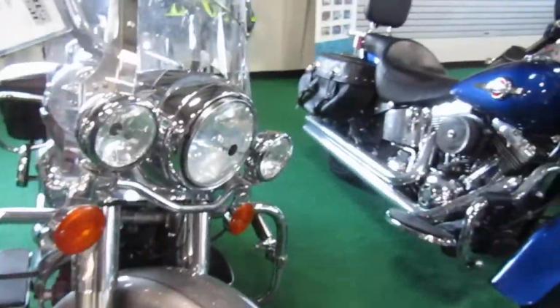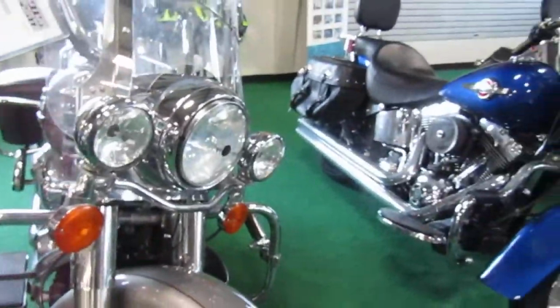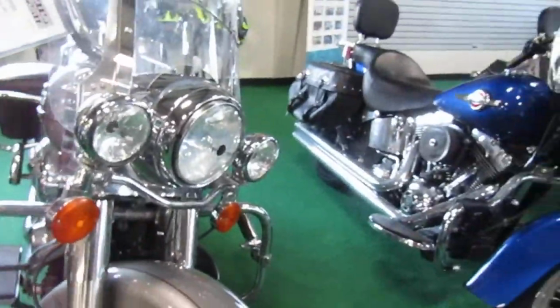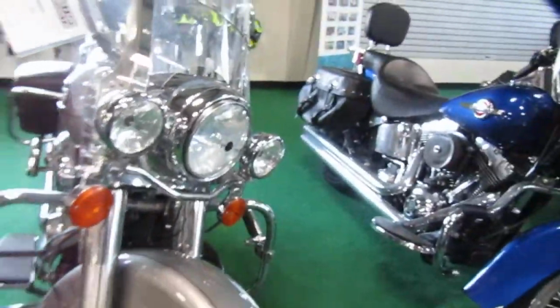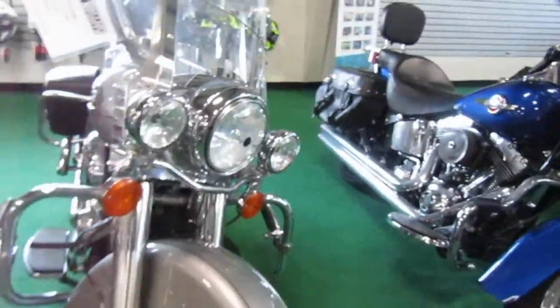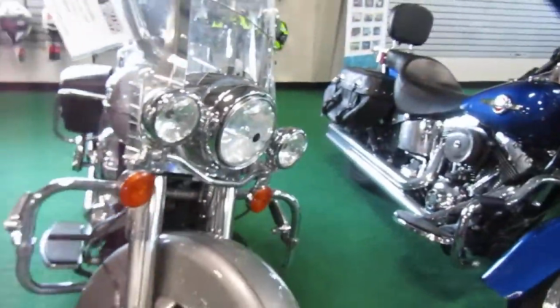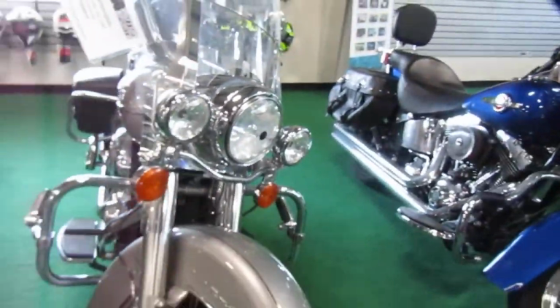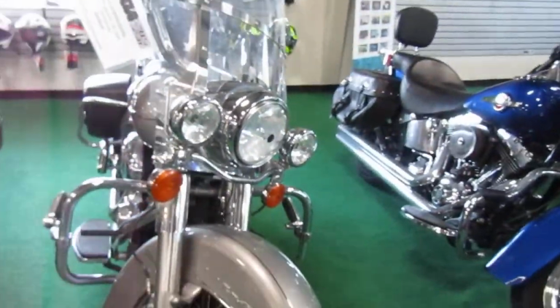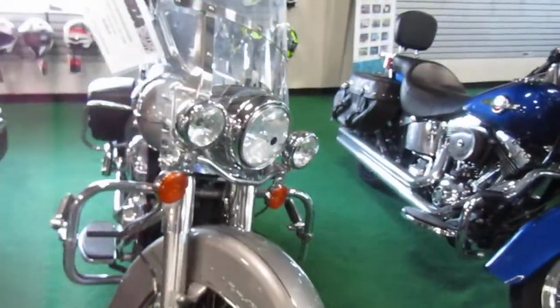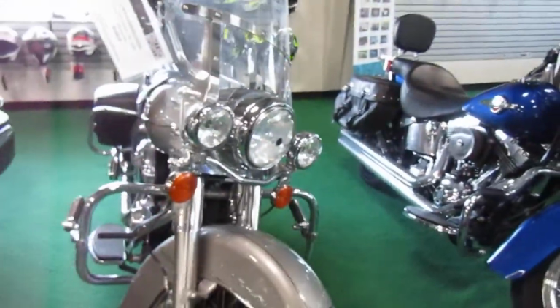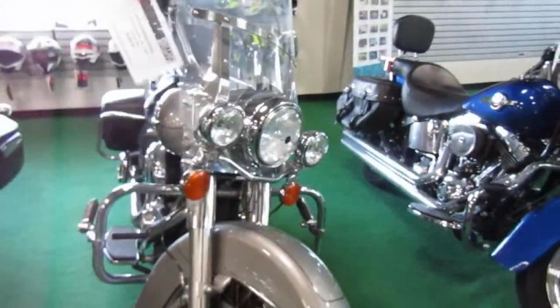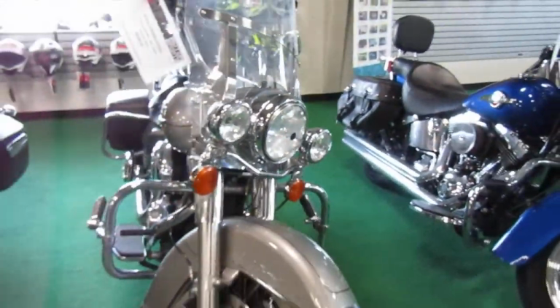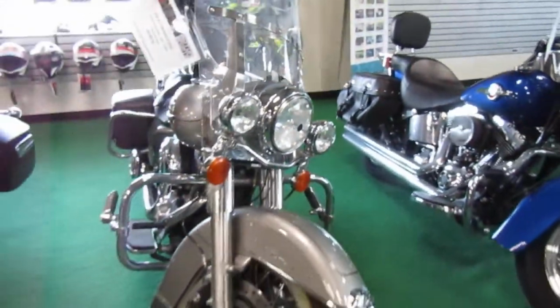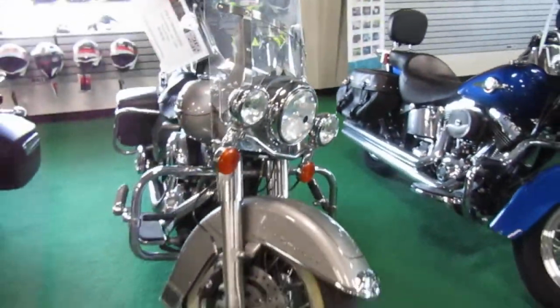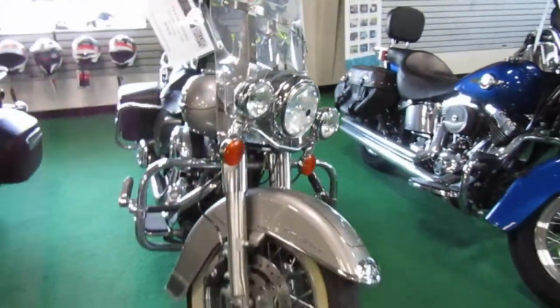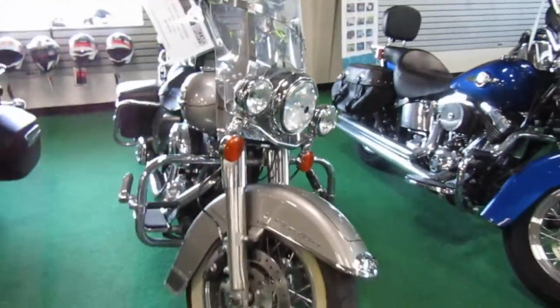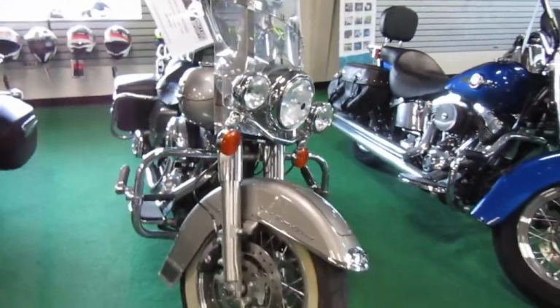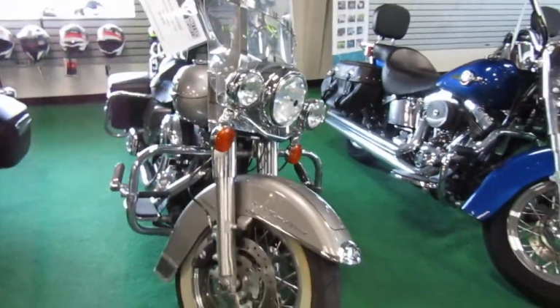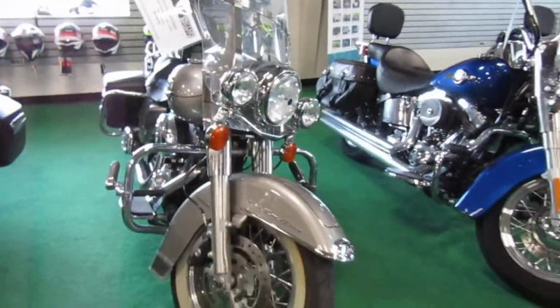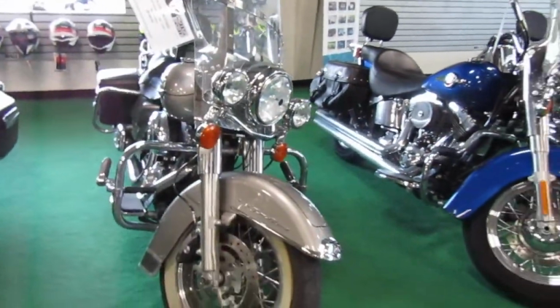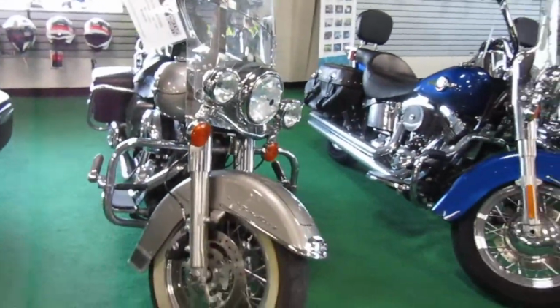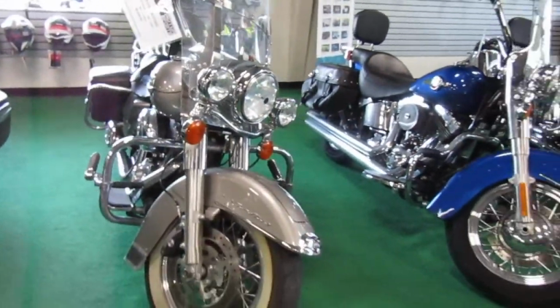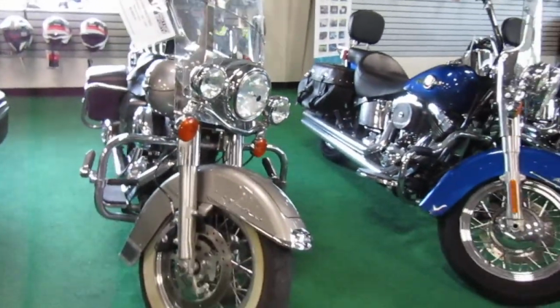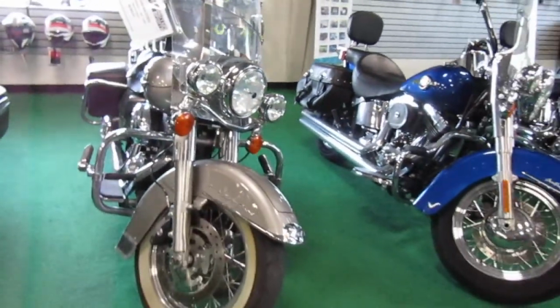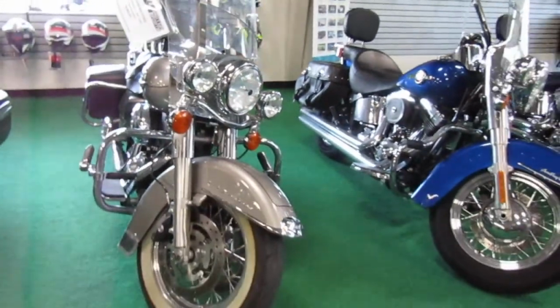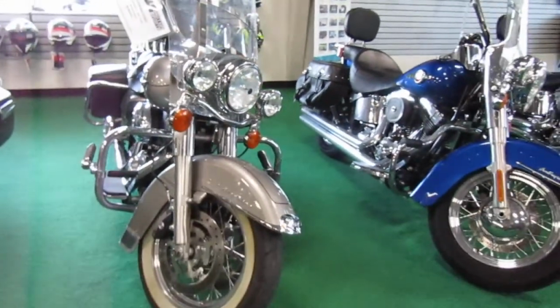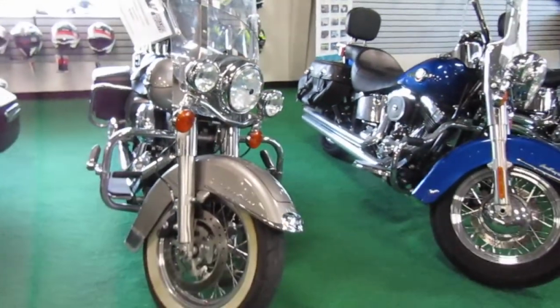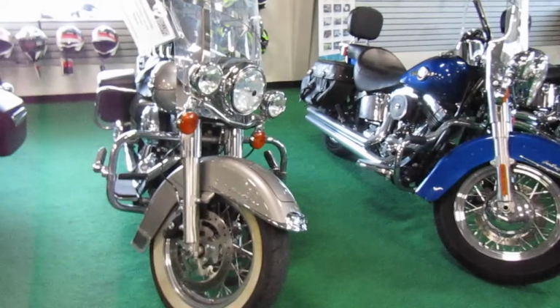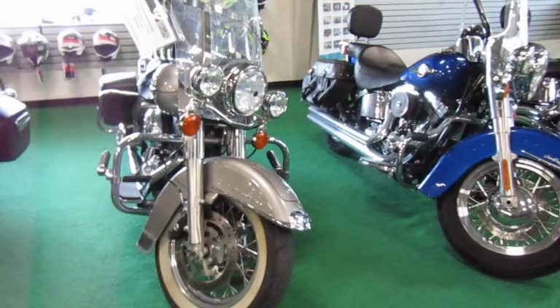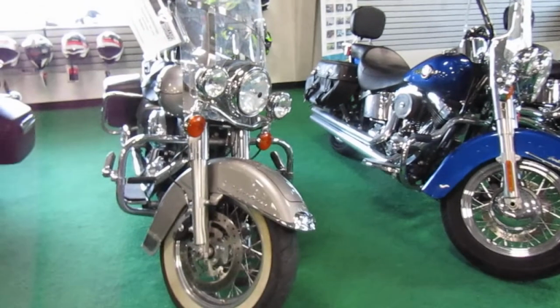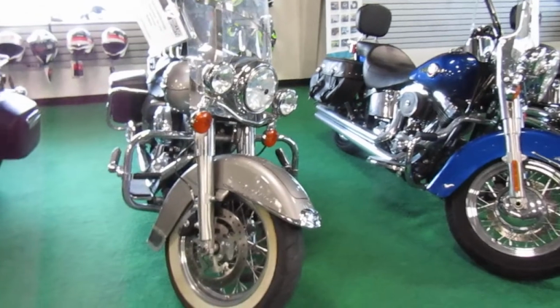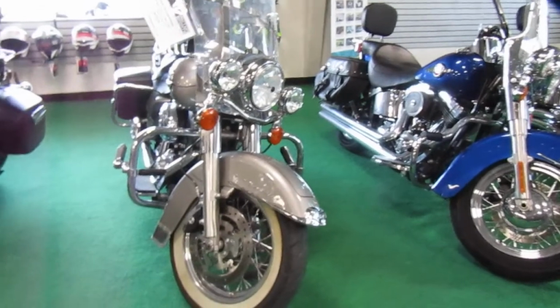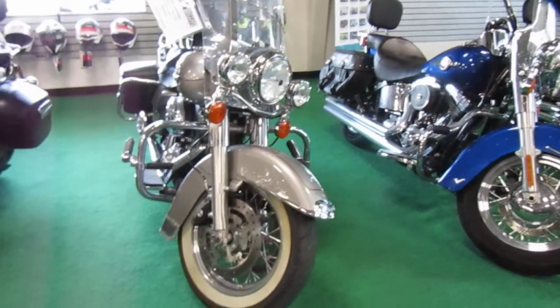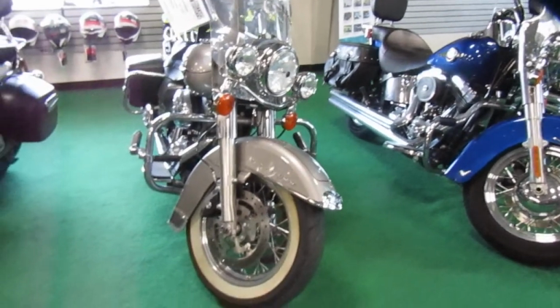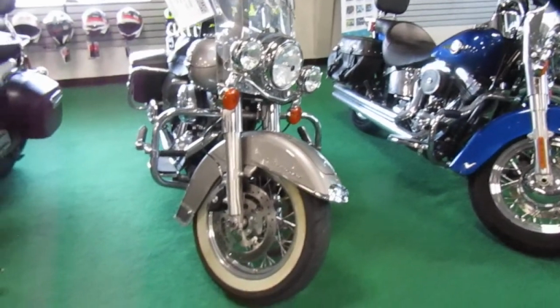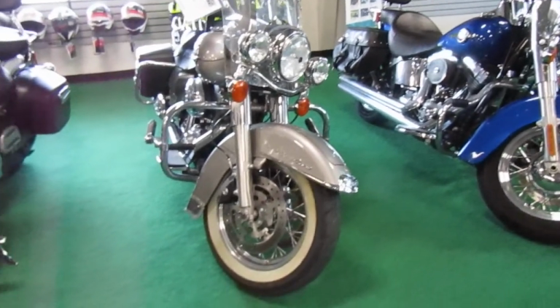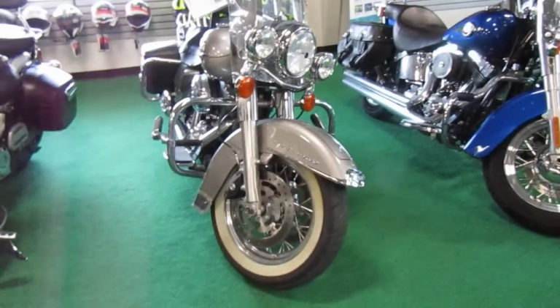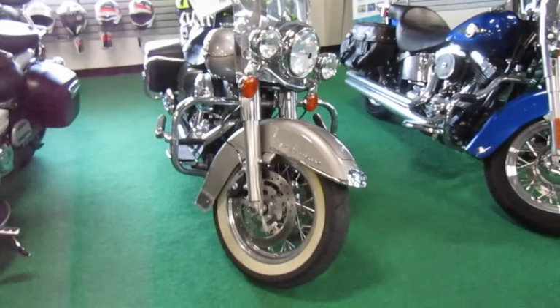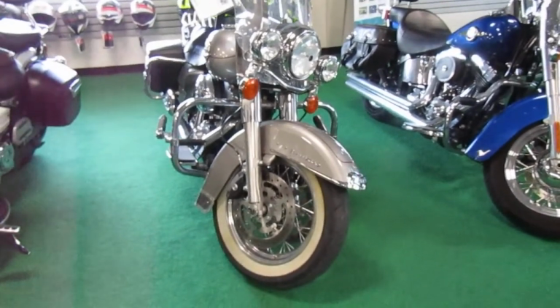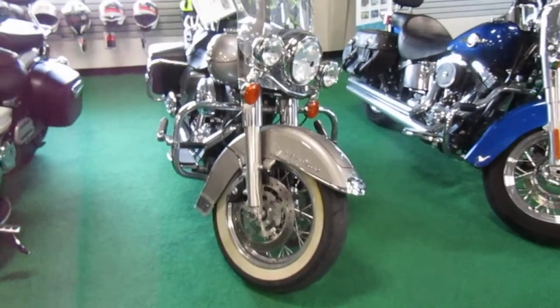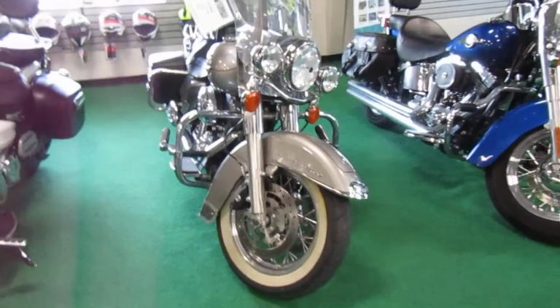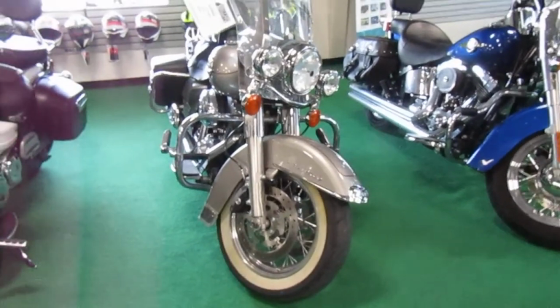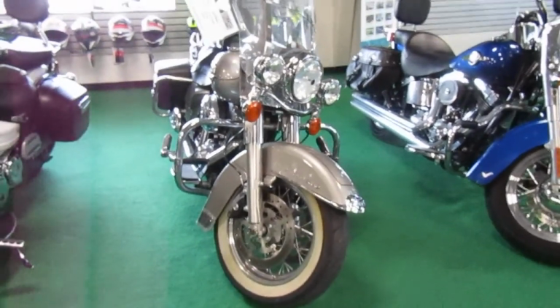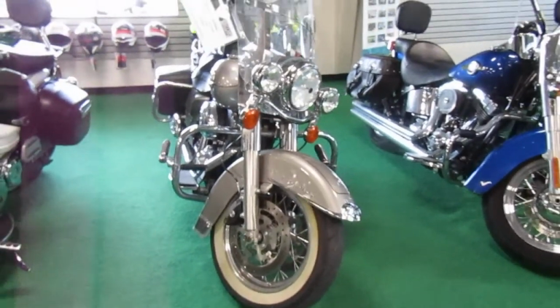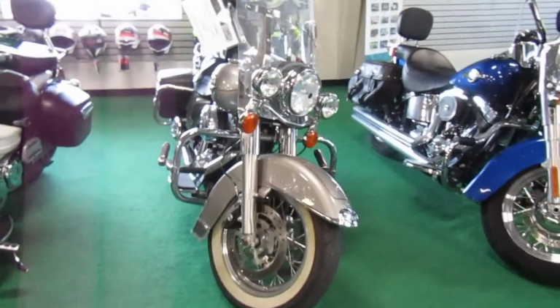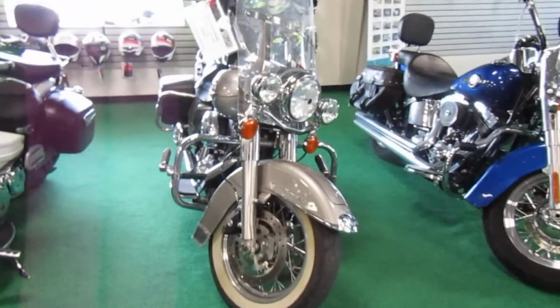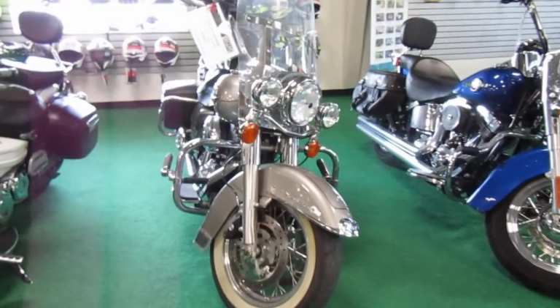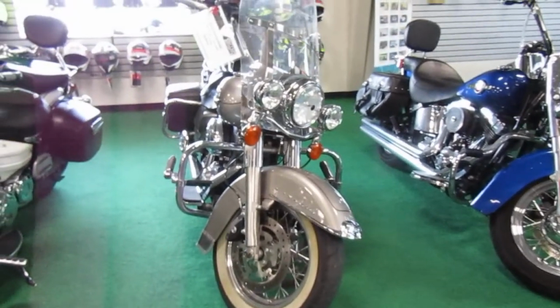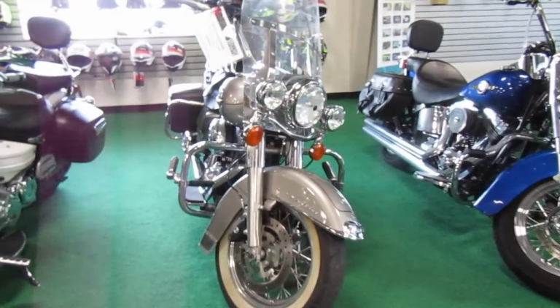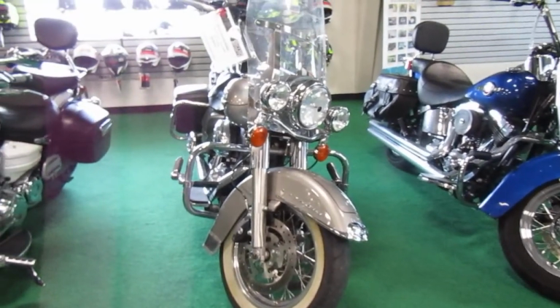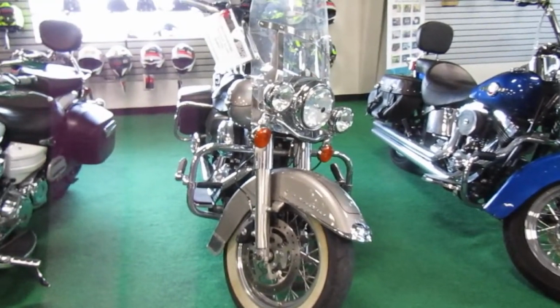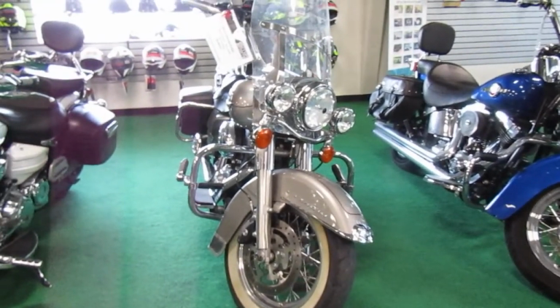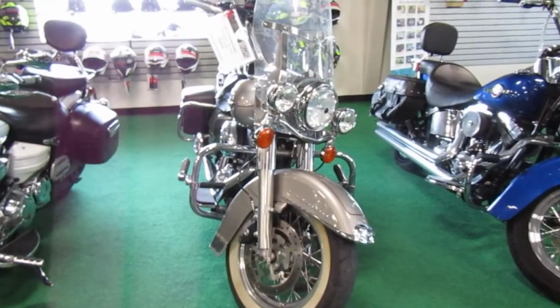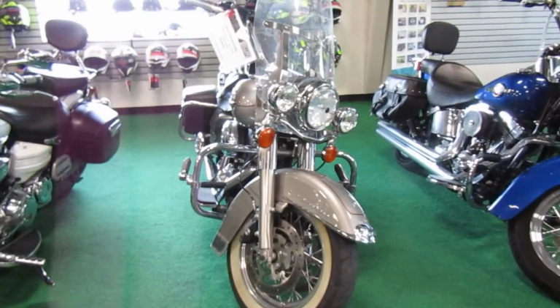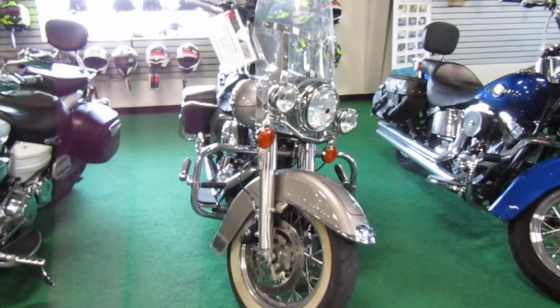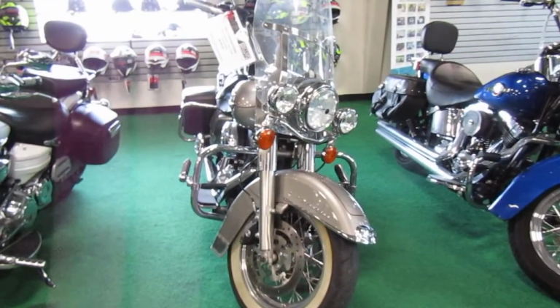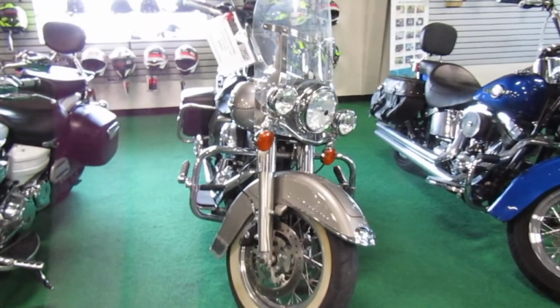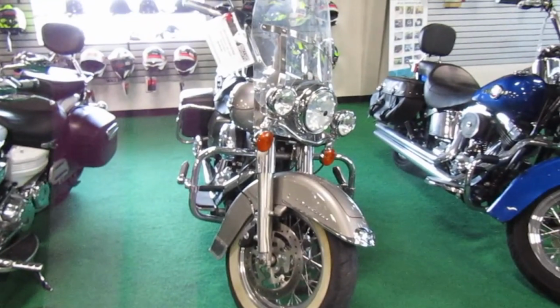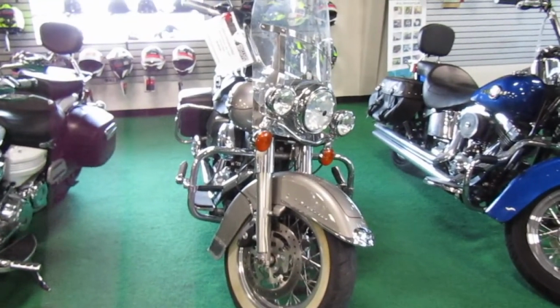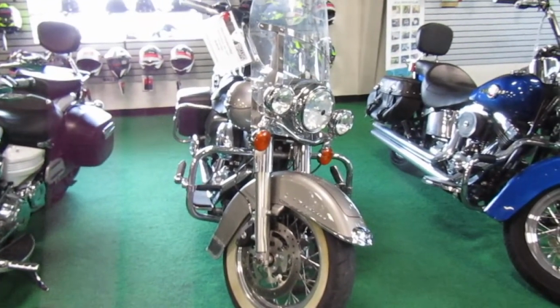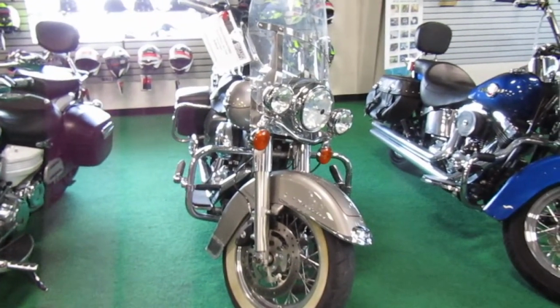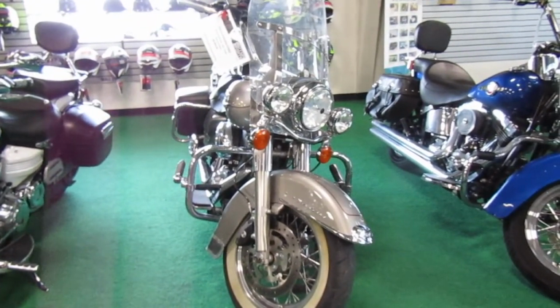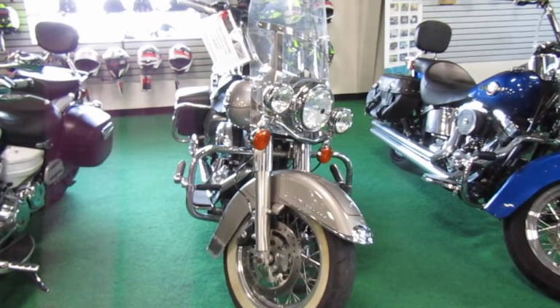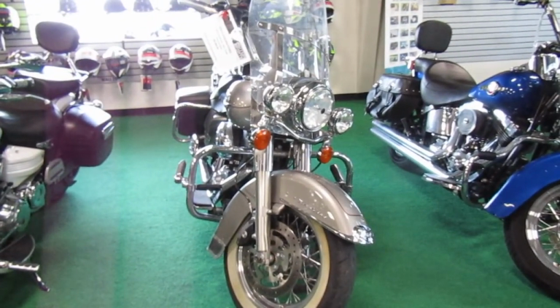If you're interested in this 2009 Harley Davidson Road King, please give us a call at Mega Motorsports in West Plains, Missouri.